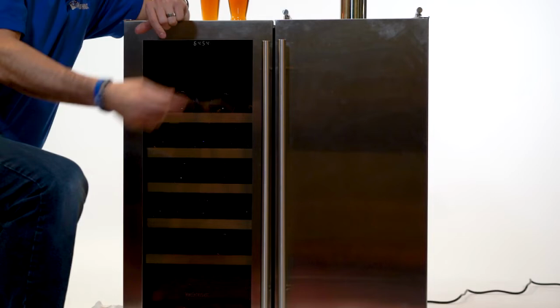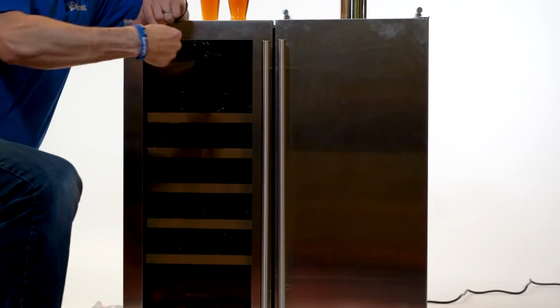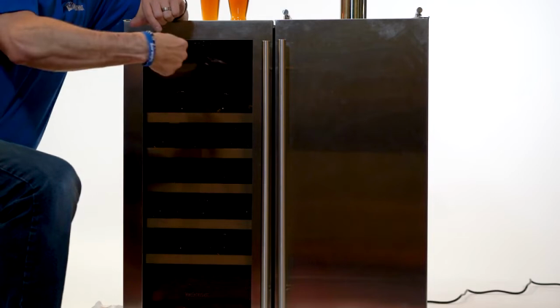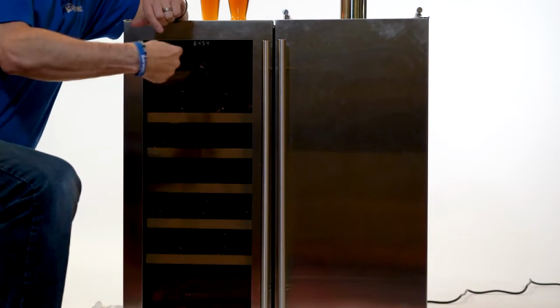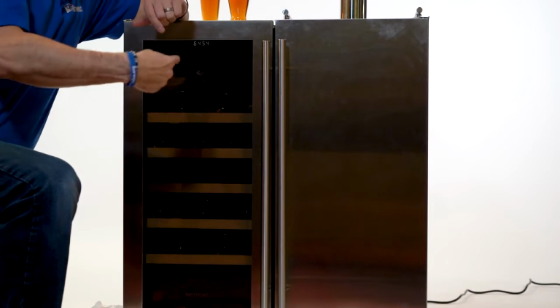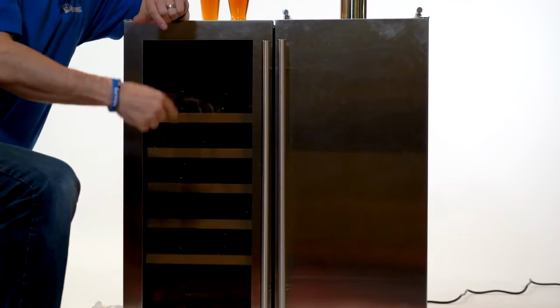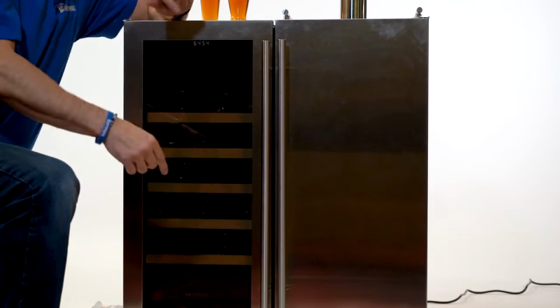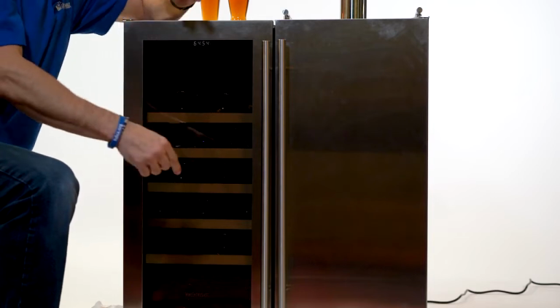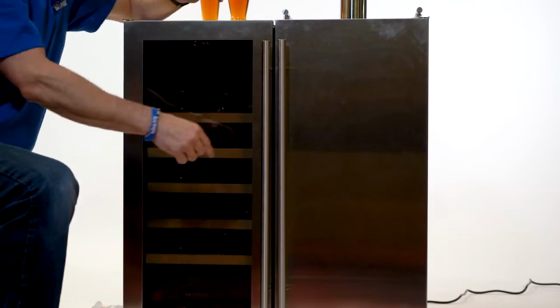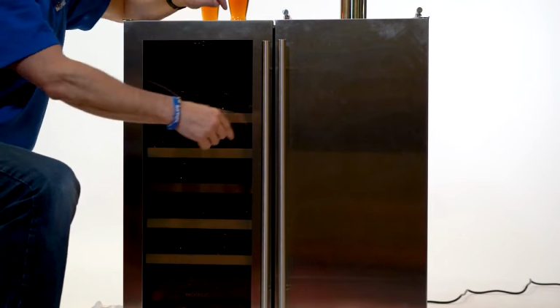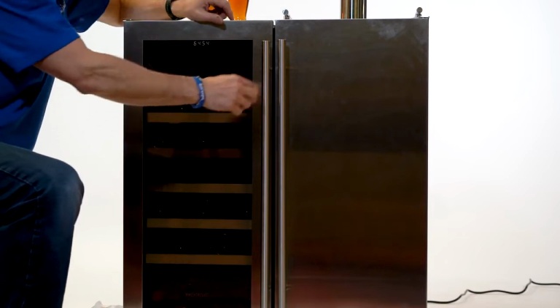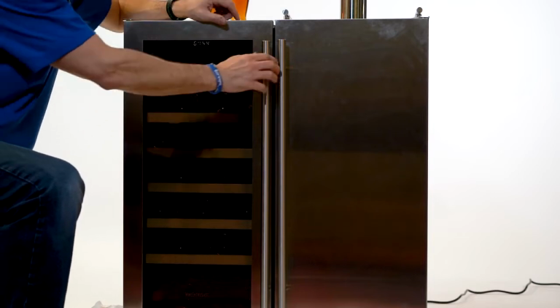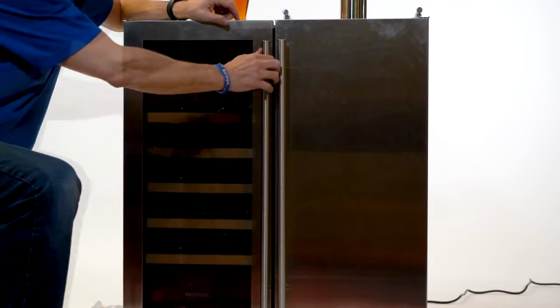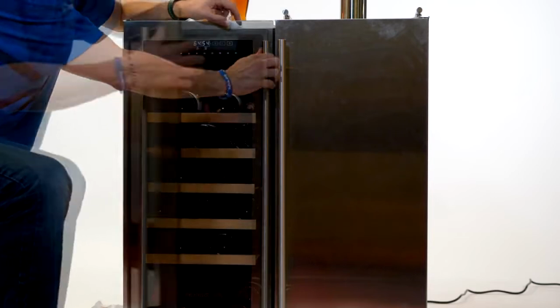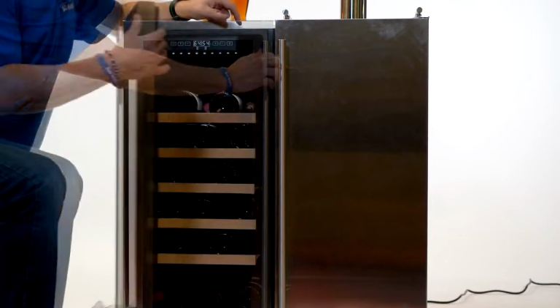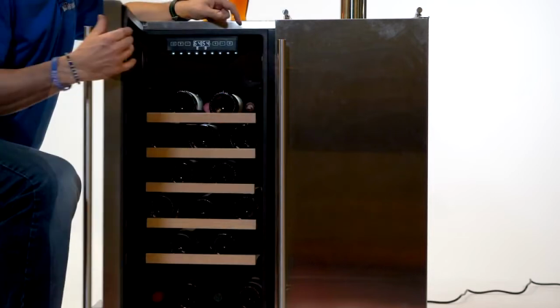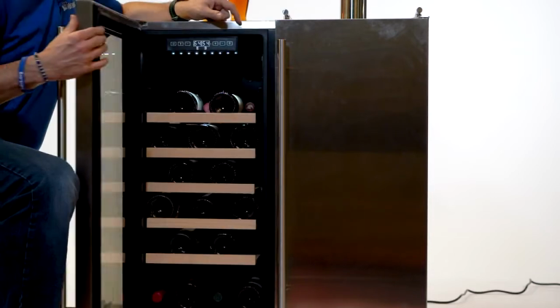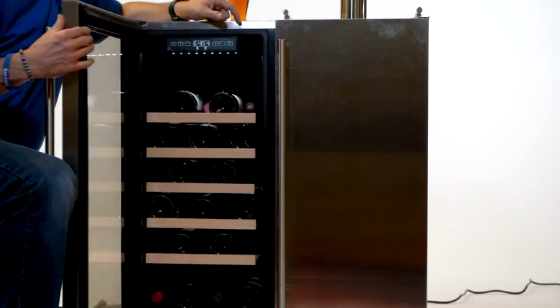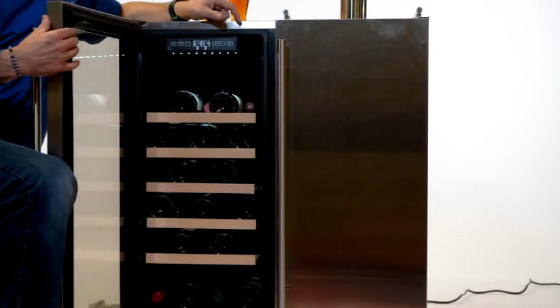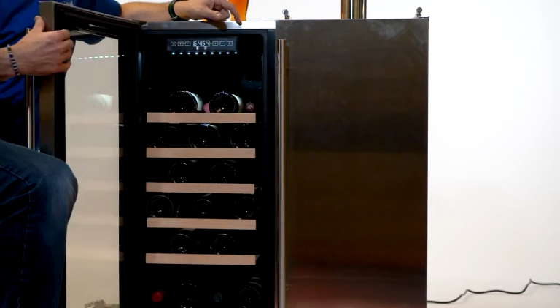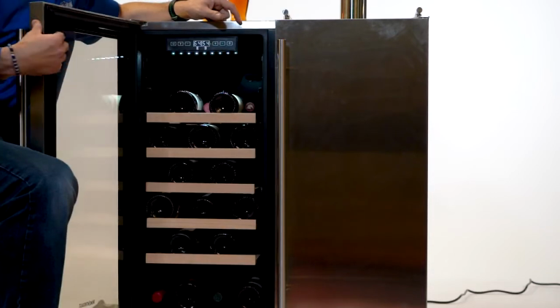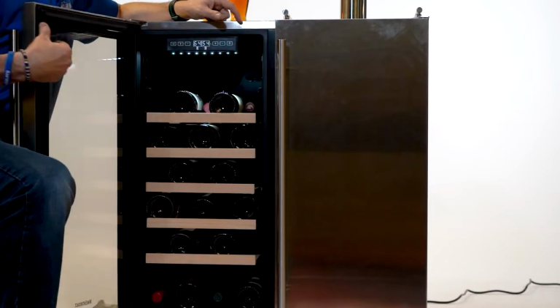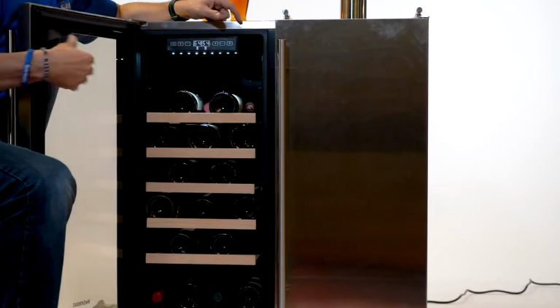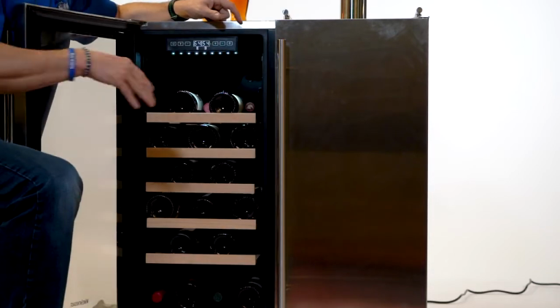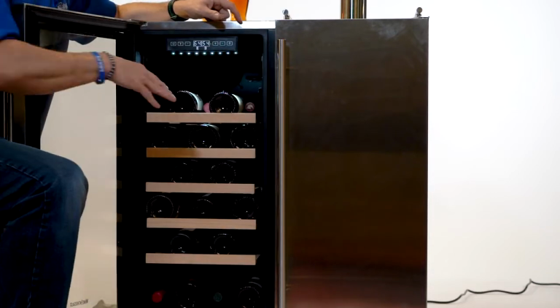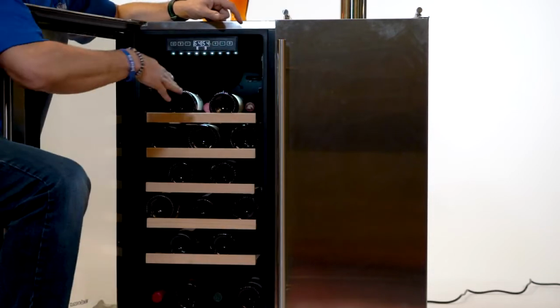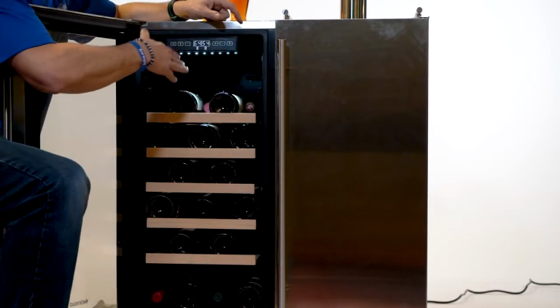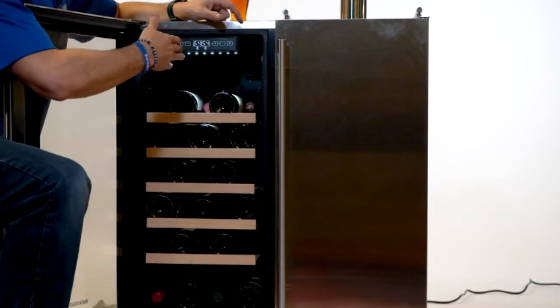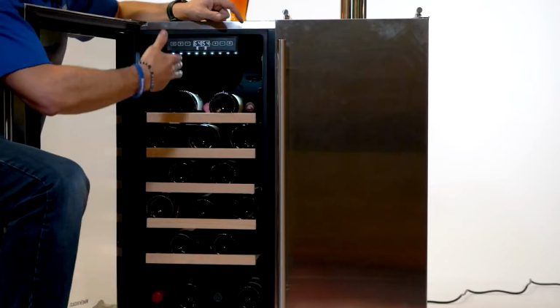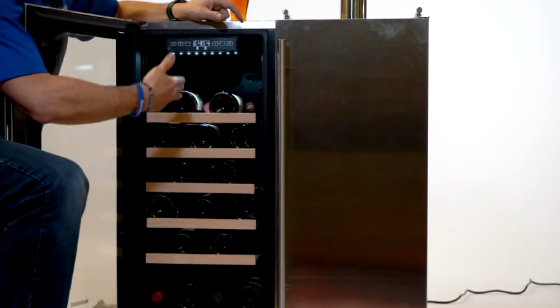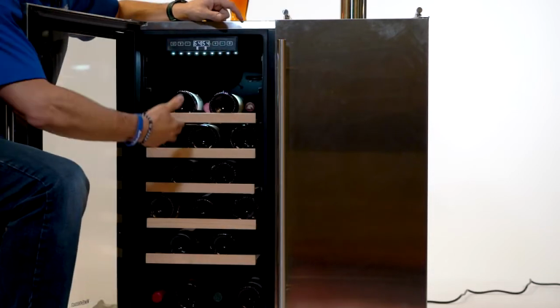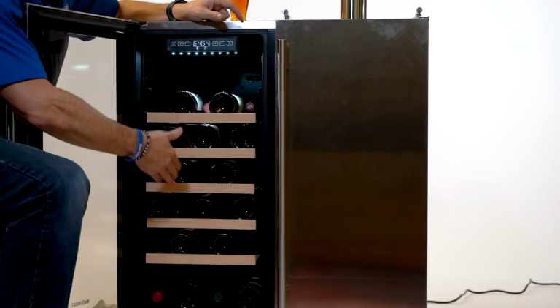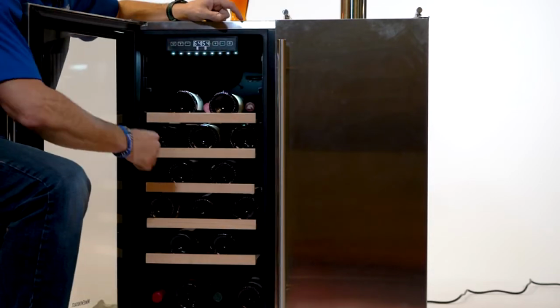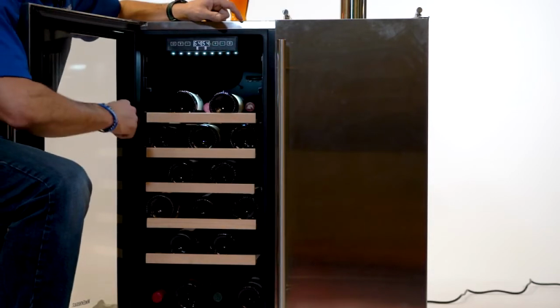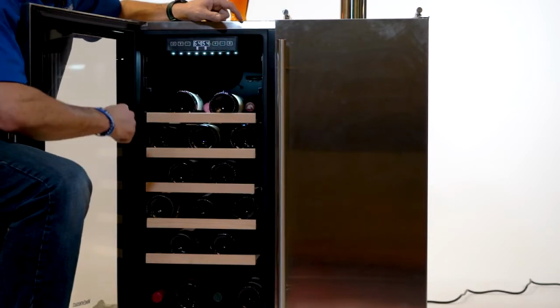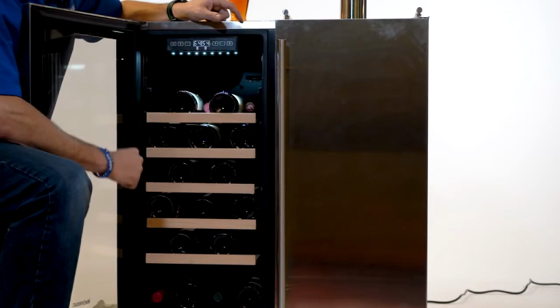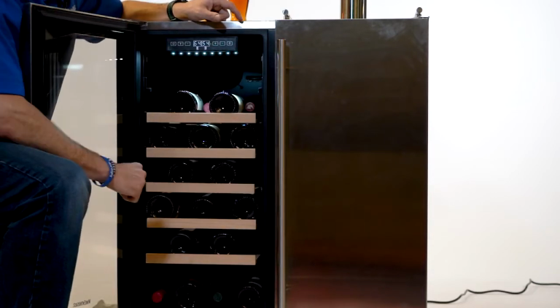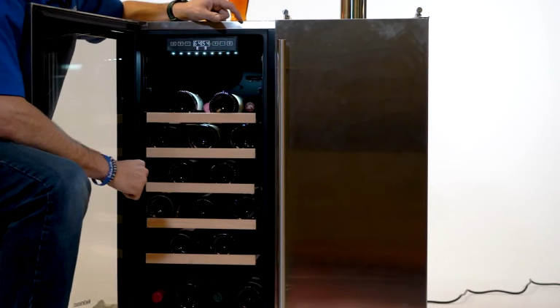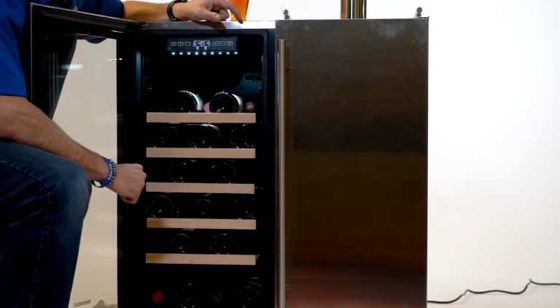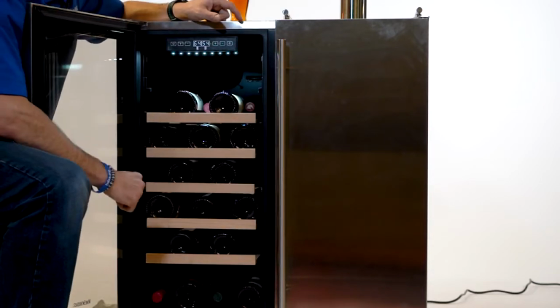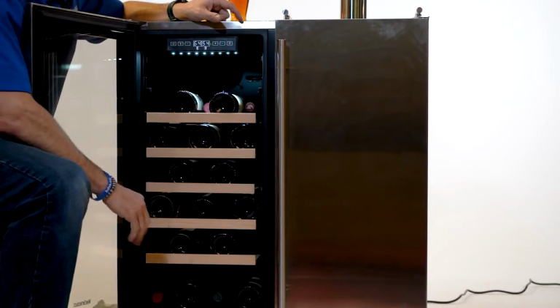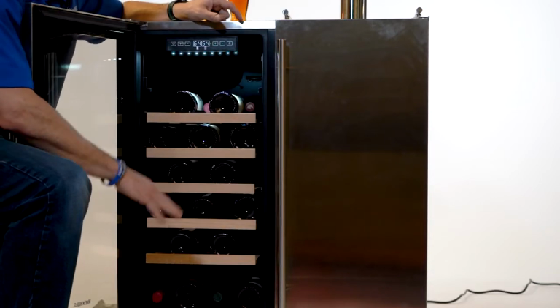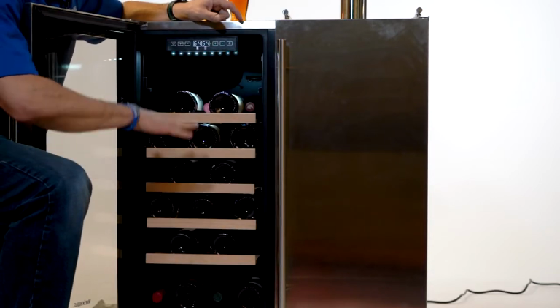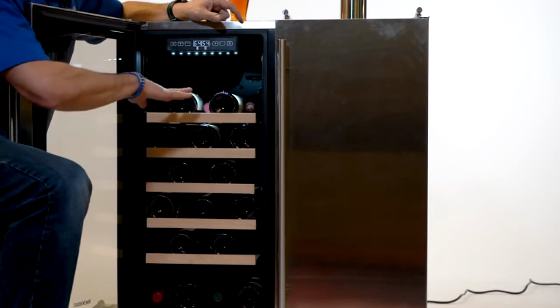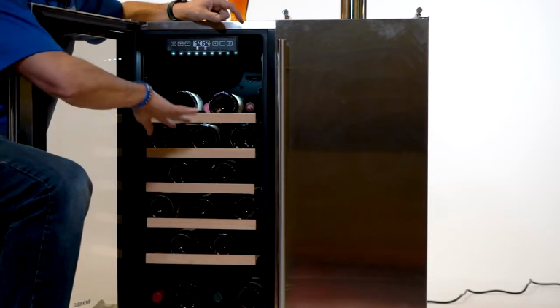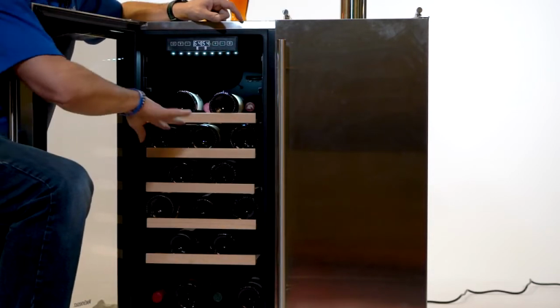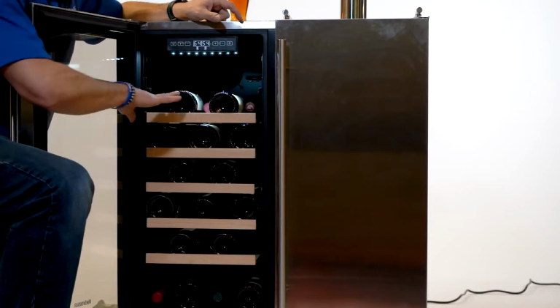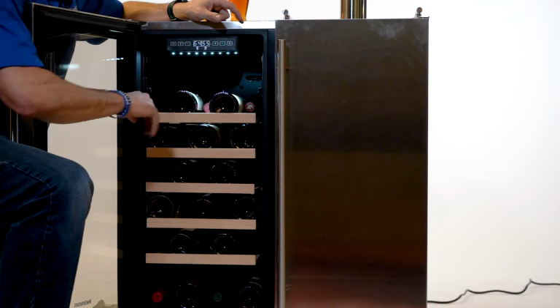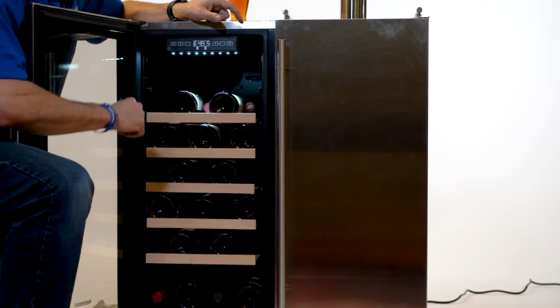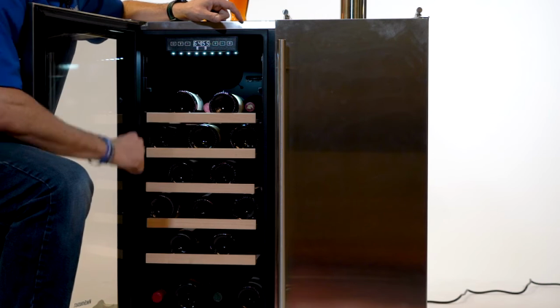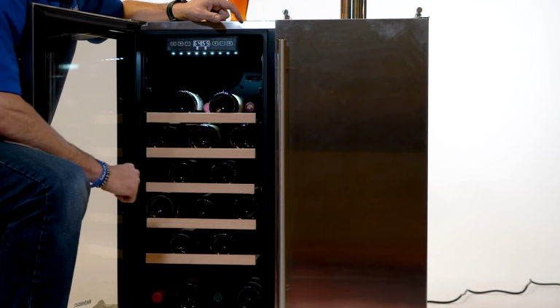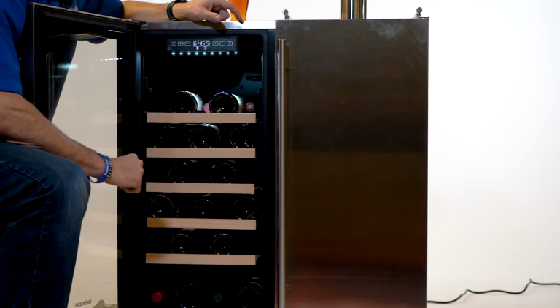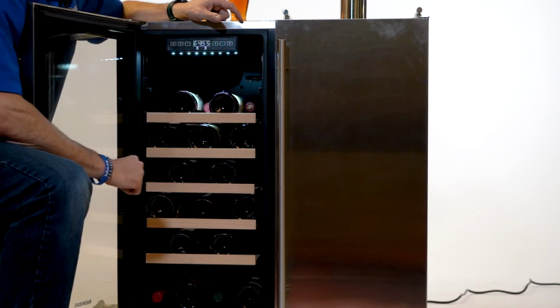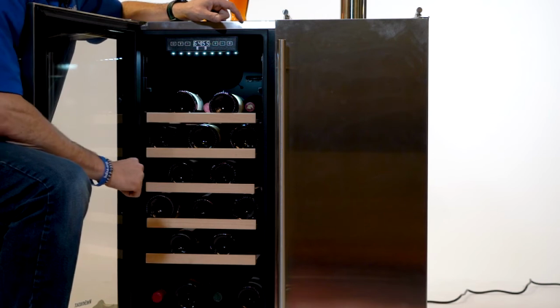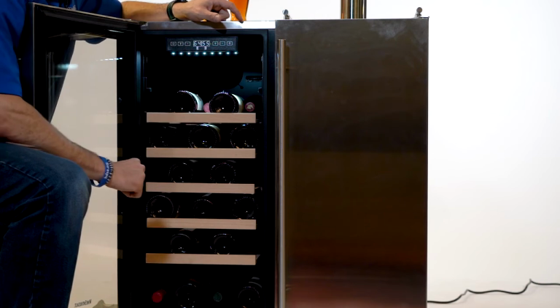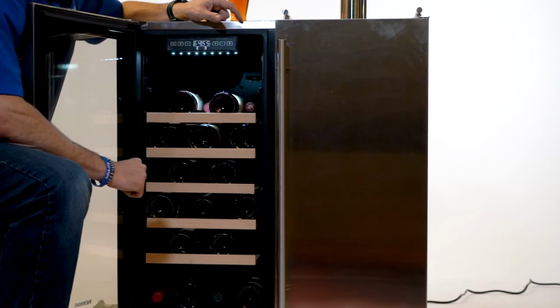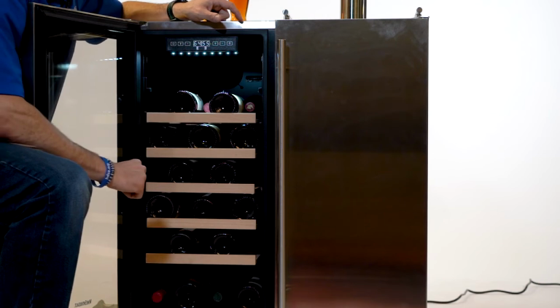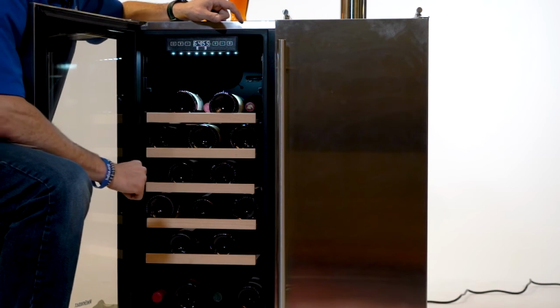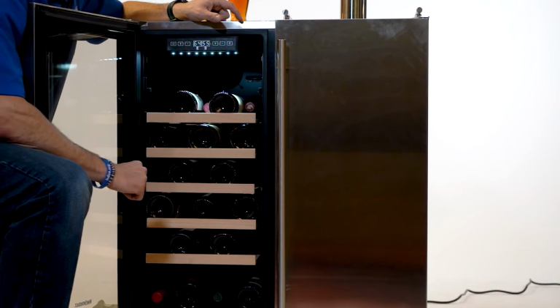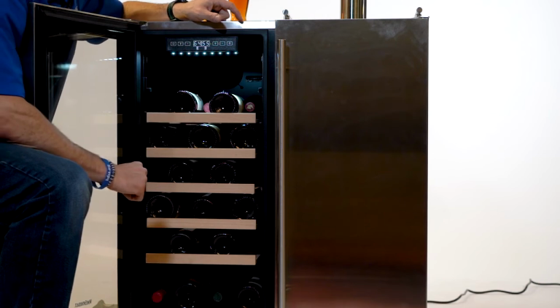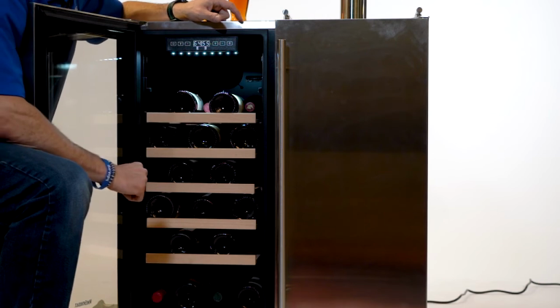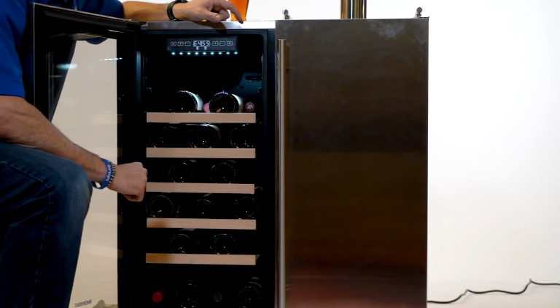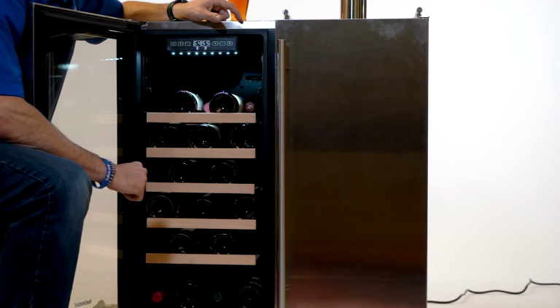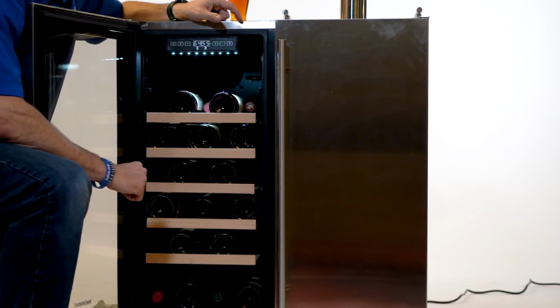Let's take a look at the wine cooler. The wine cooler side features five beechwood shelves, each shelf holding four bottles of wine.